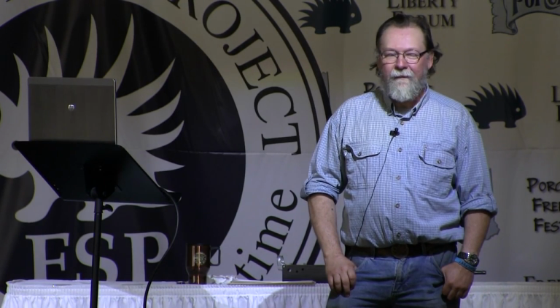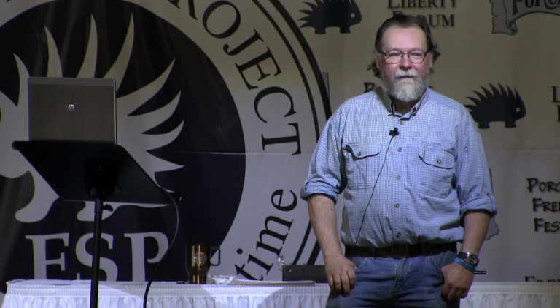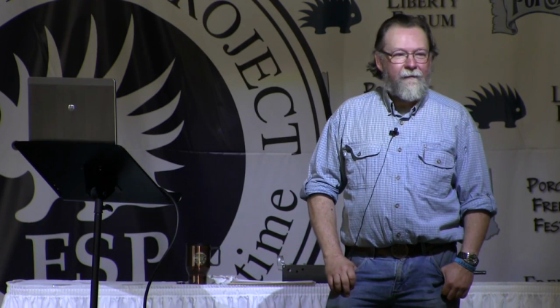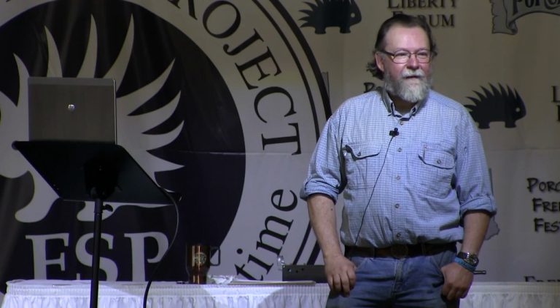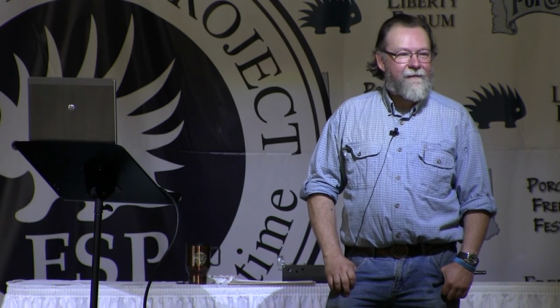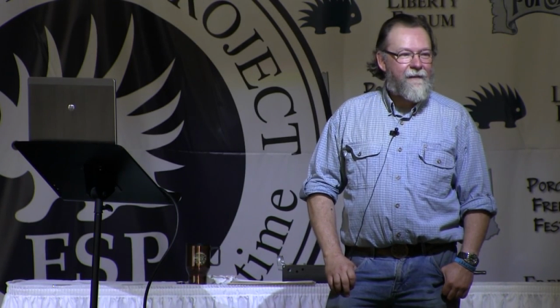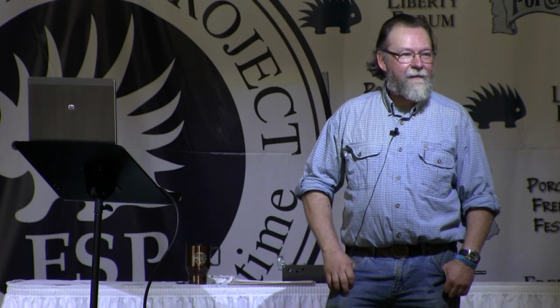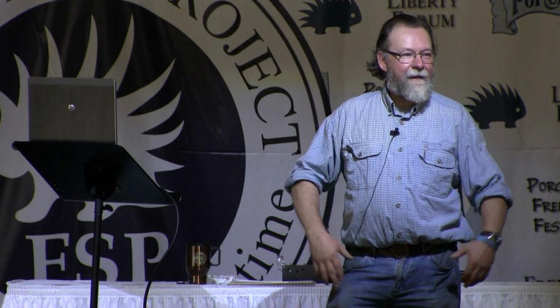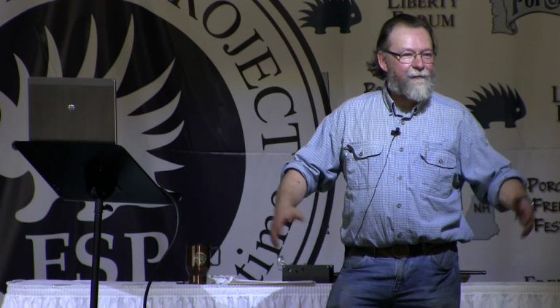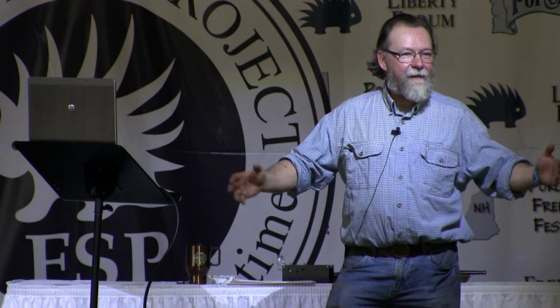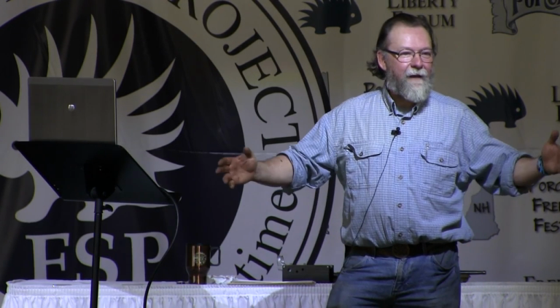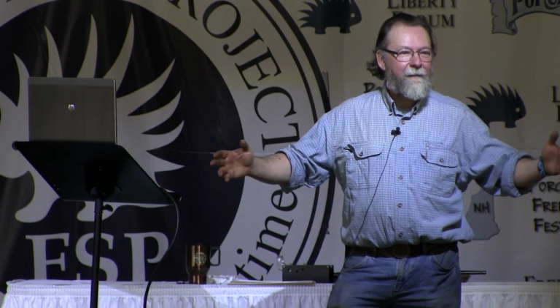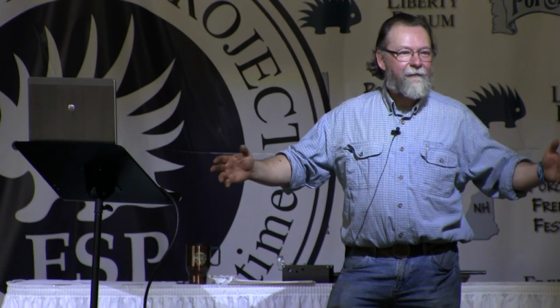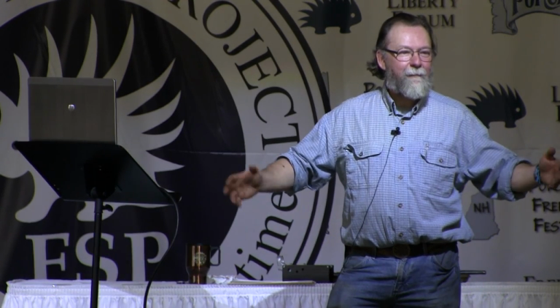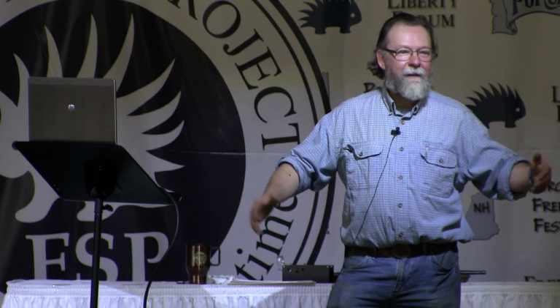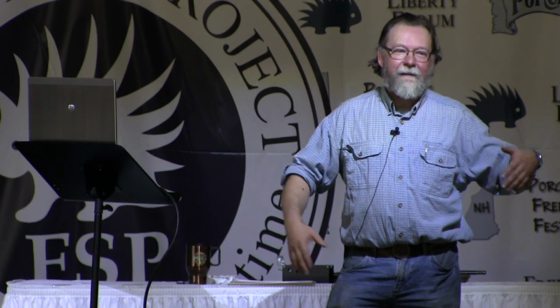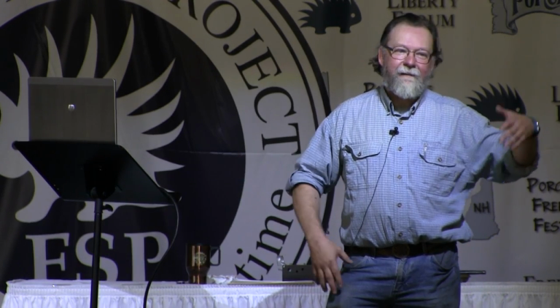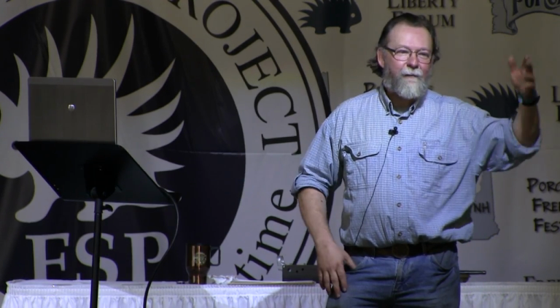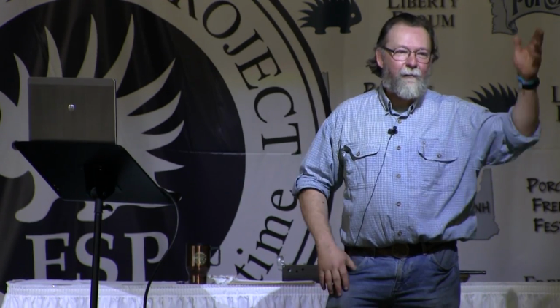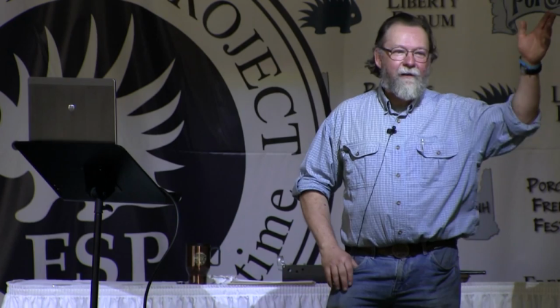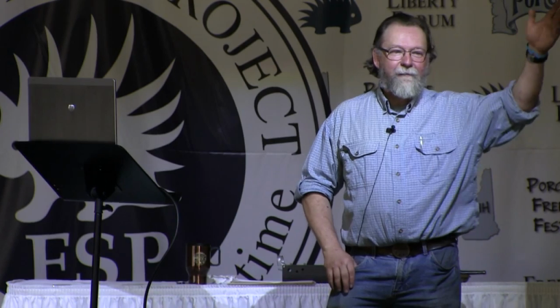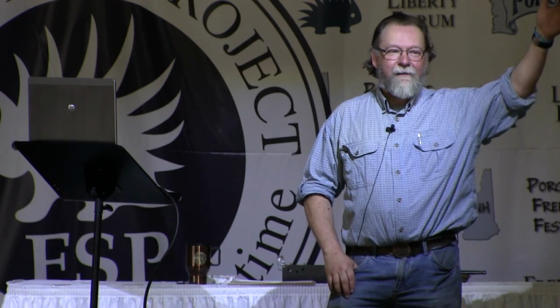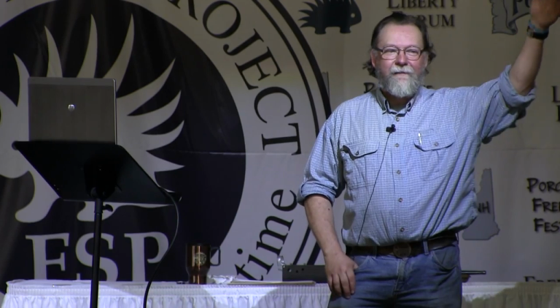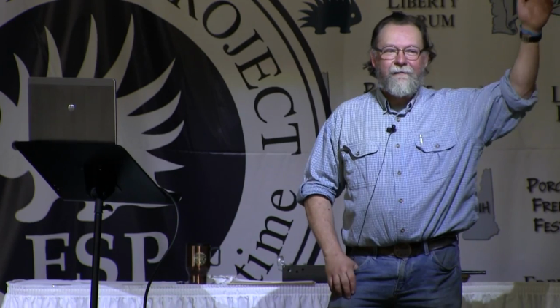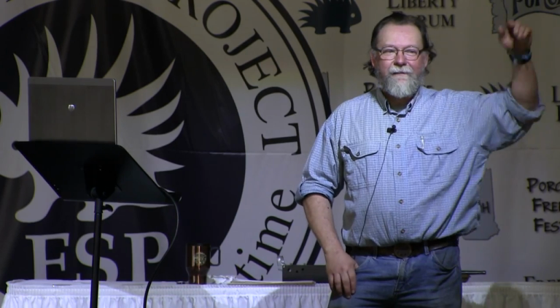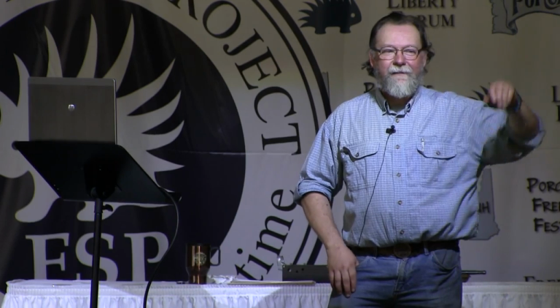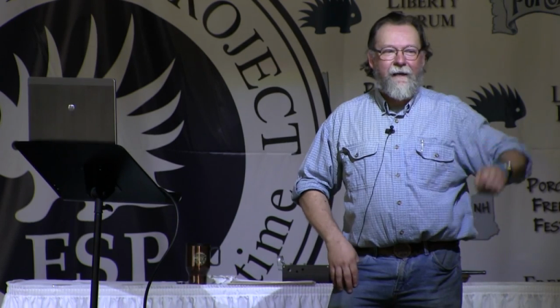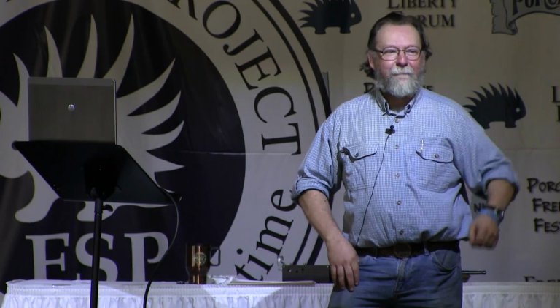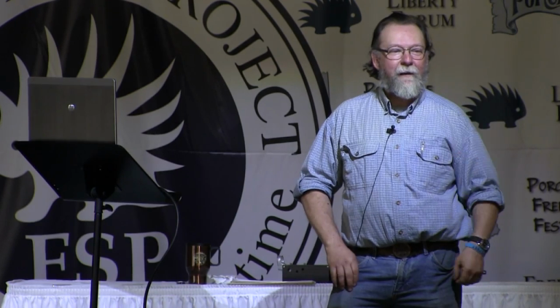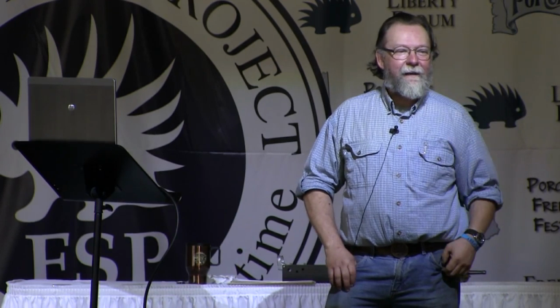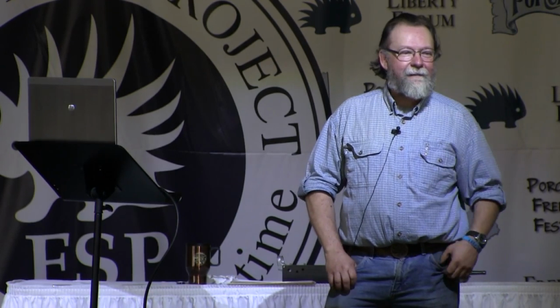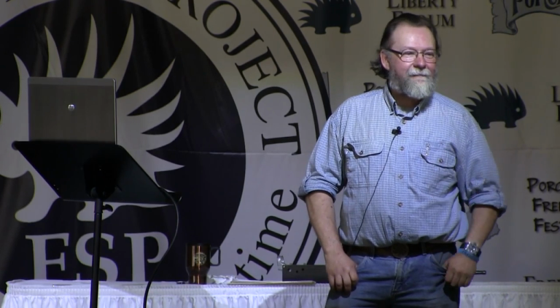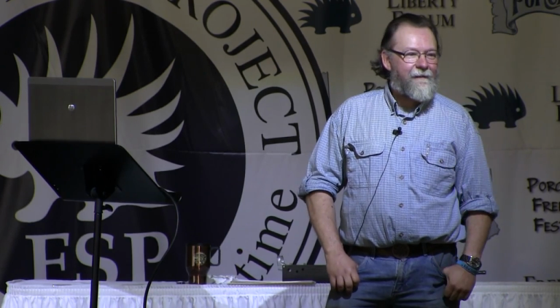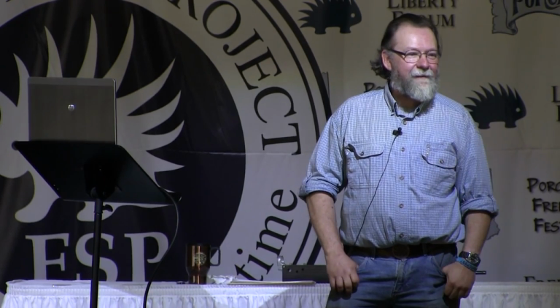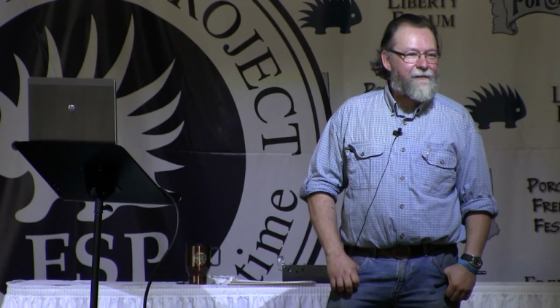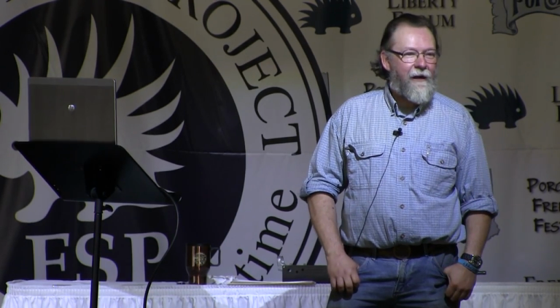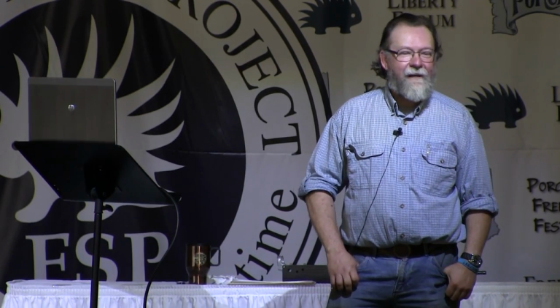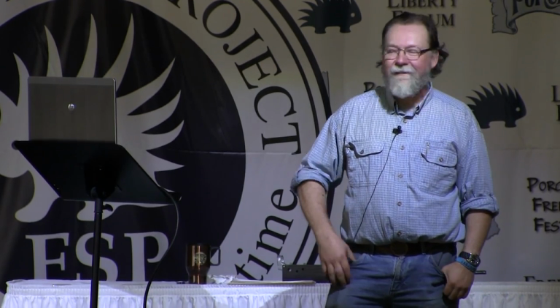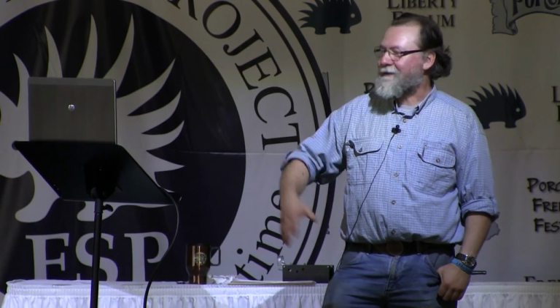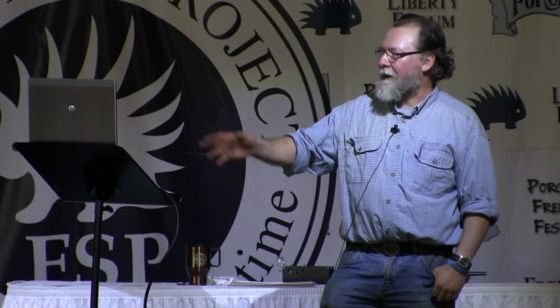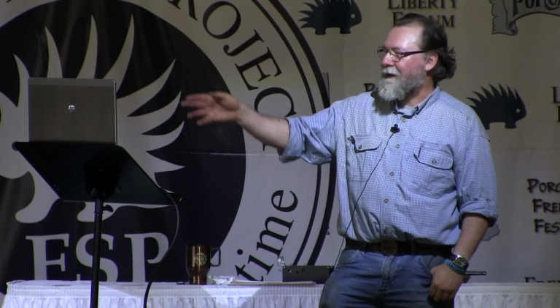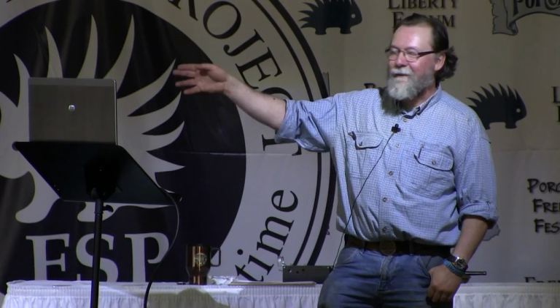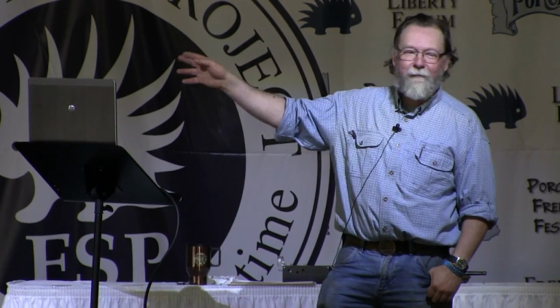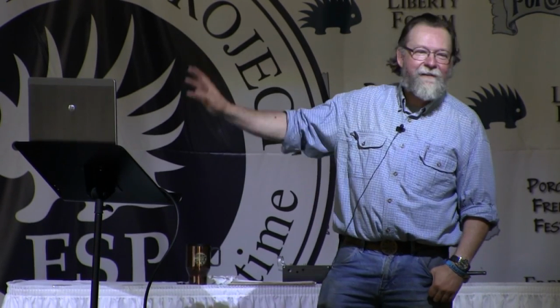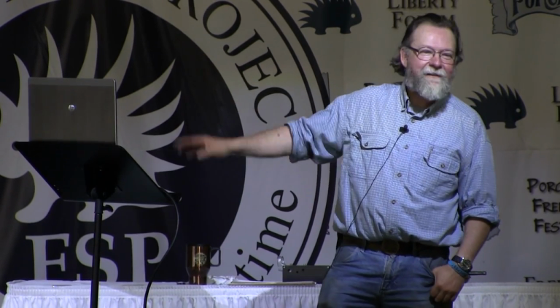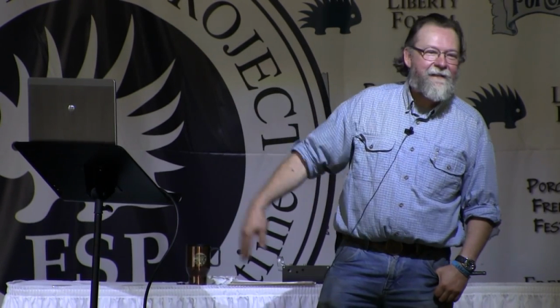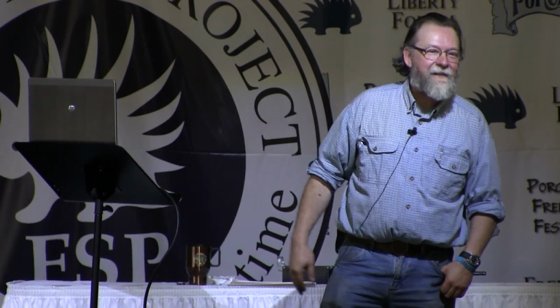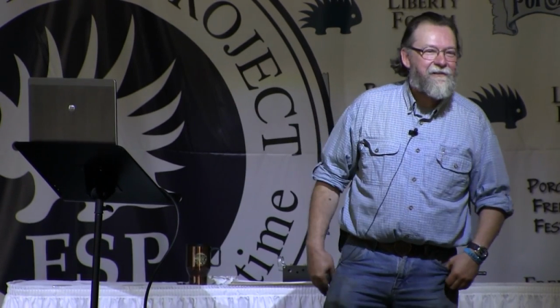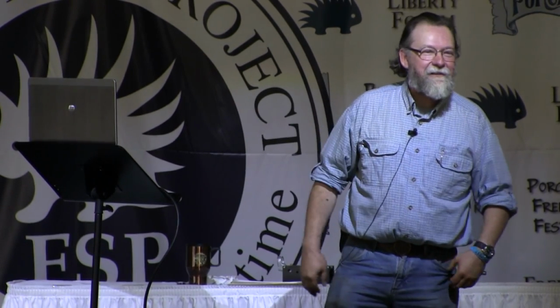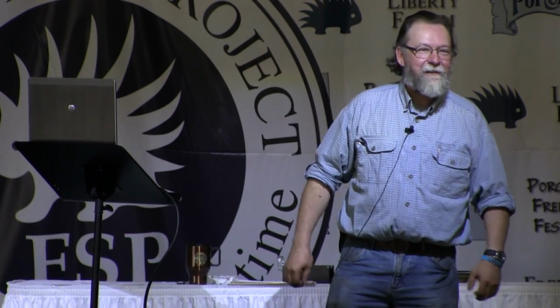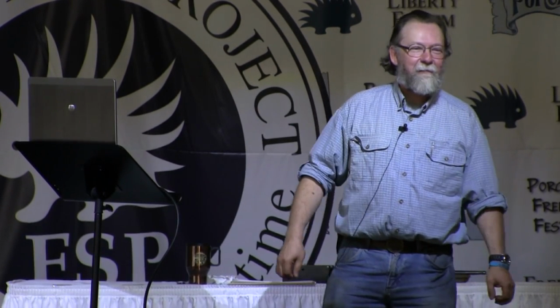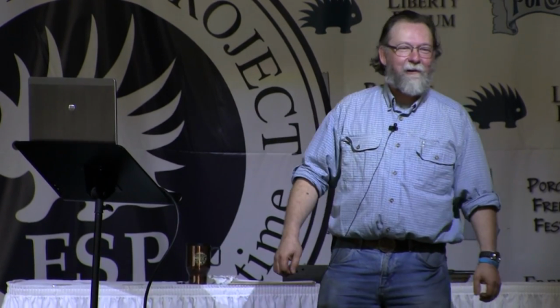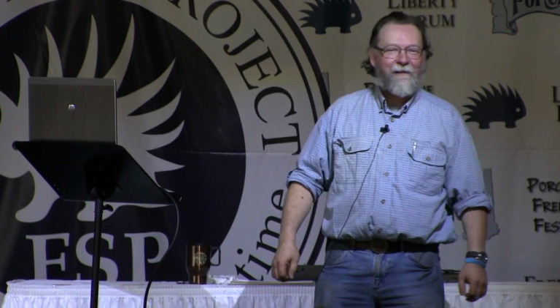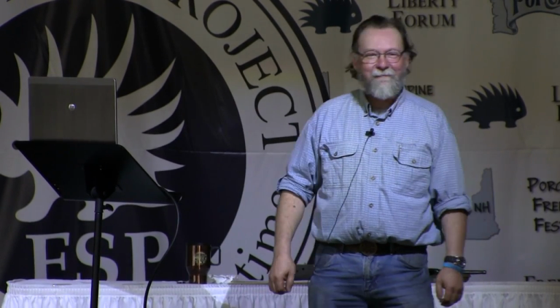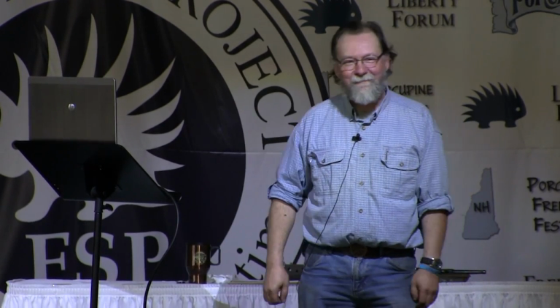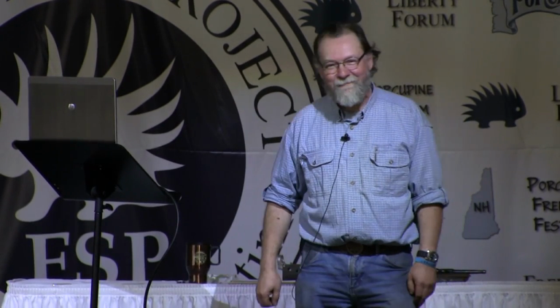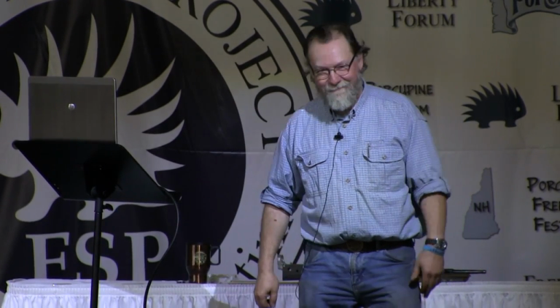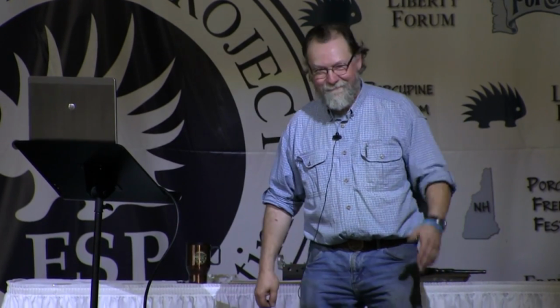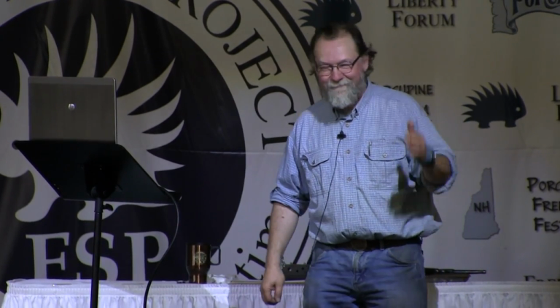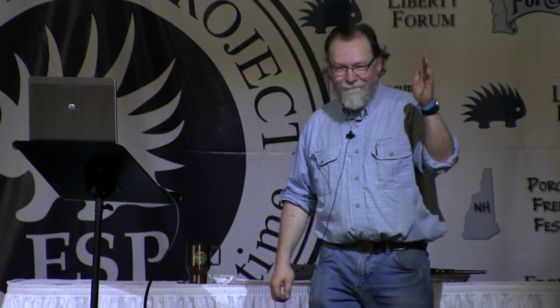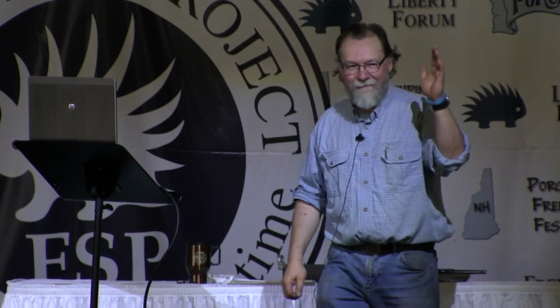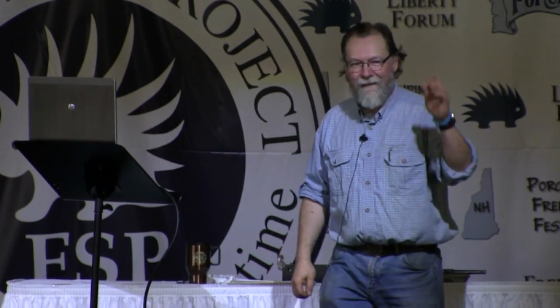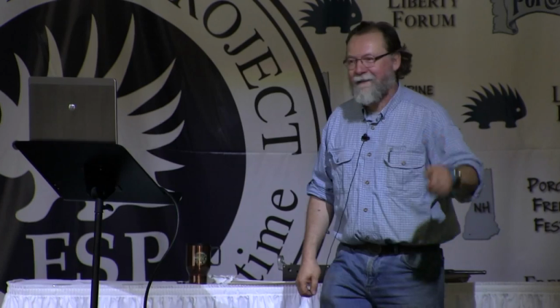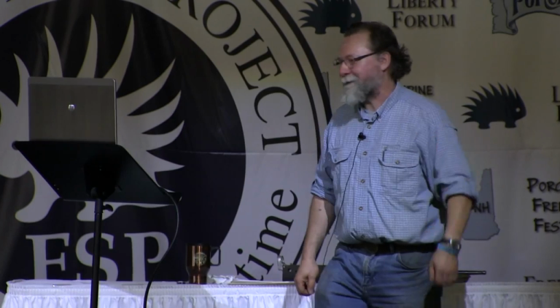Thanks for coming, everybody. You're welcome to stop by and talk. Sorry the presentation didn't work. Thank you.